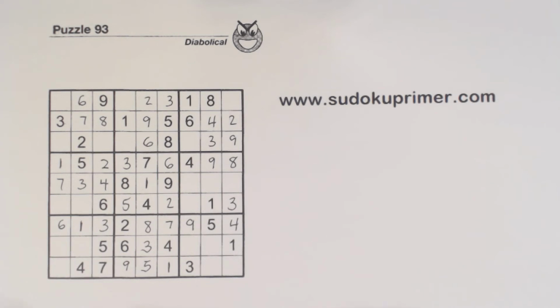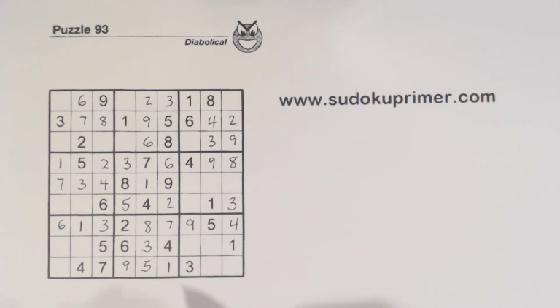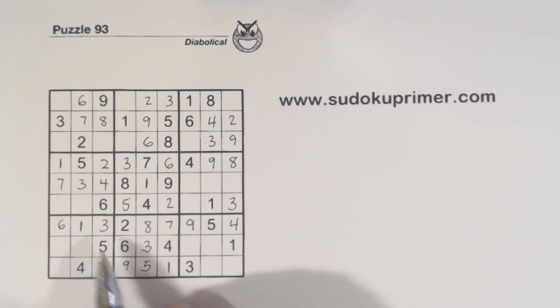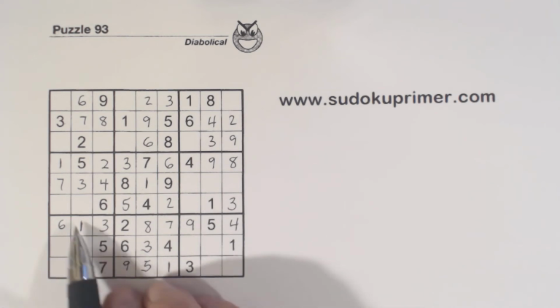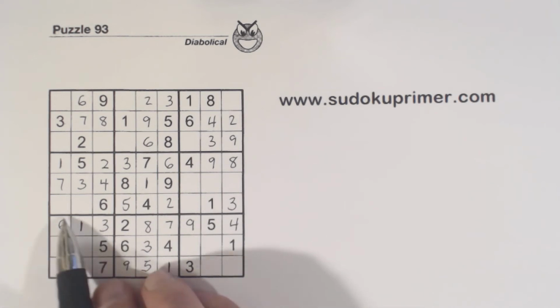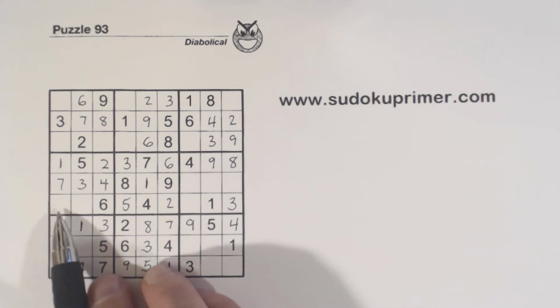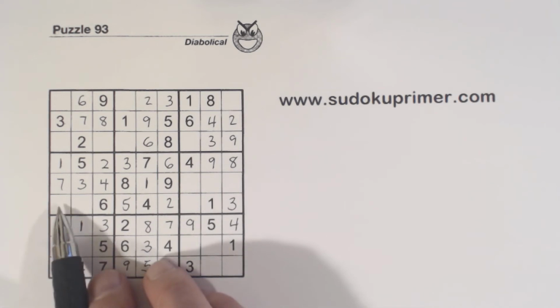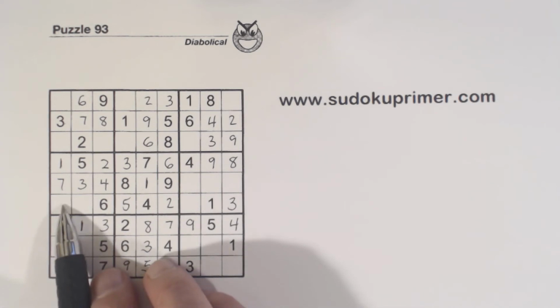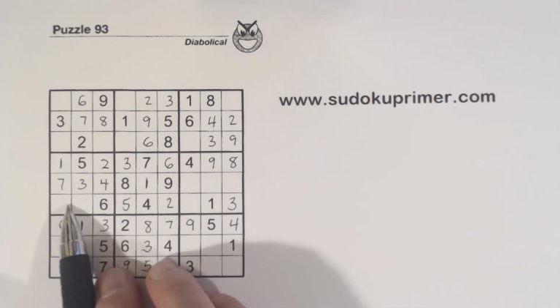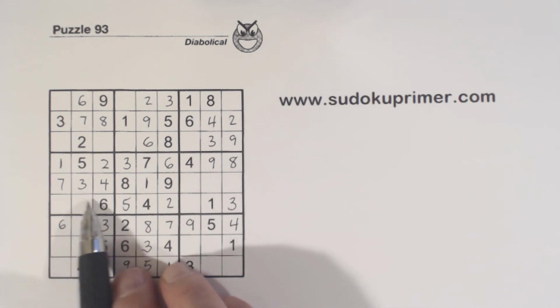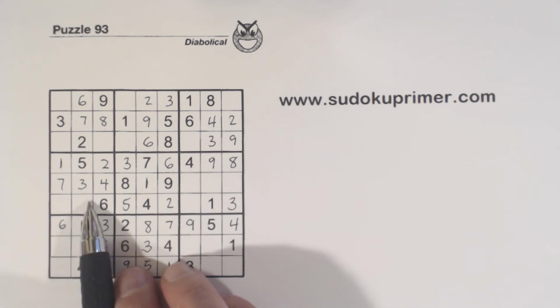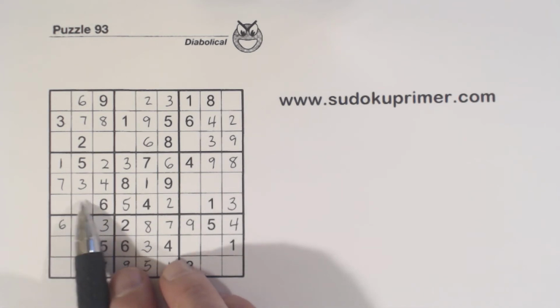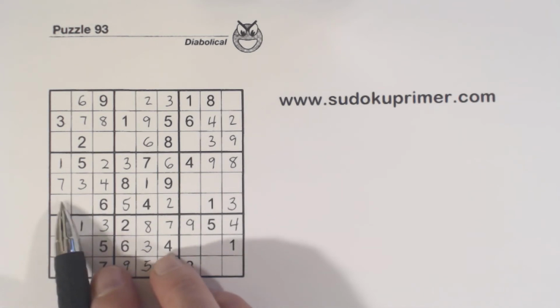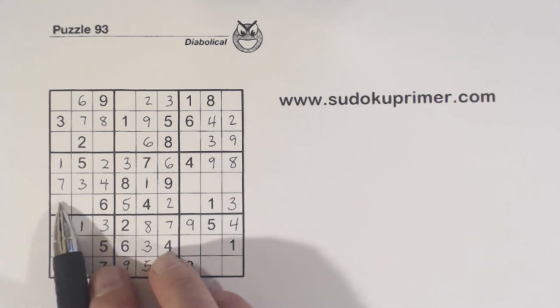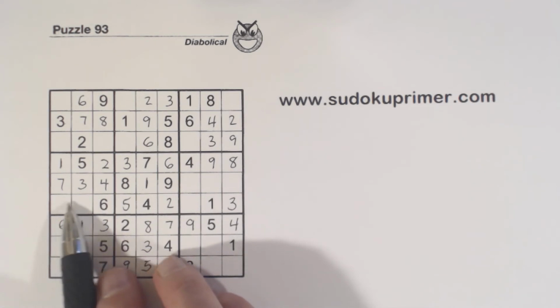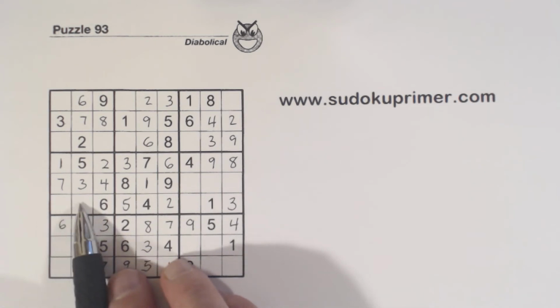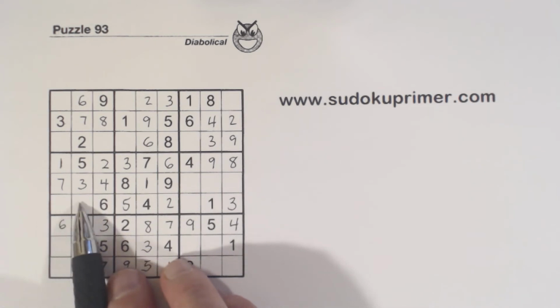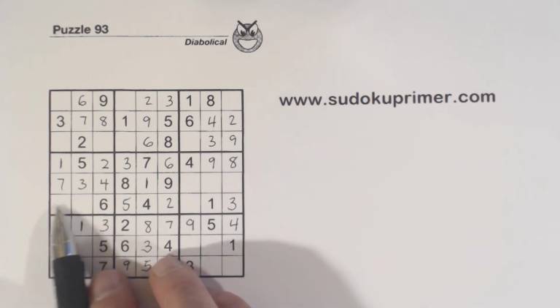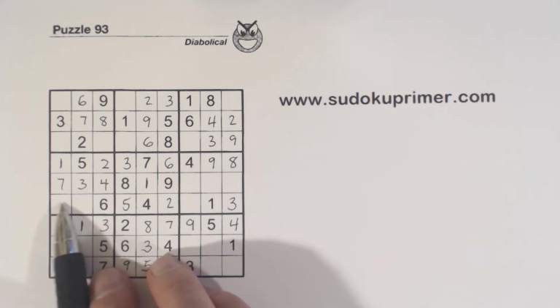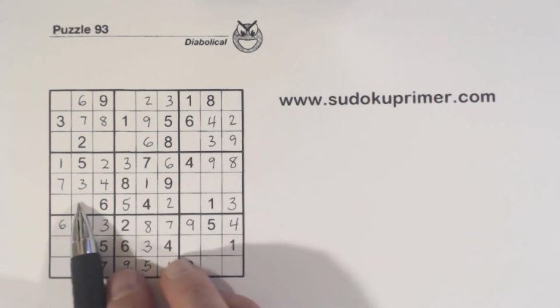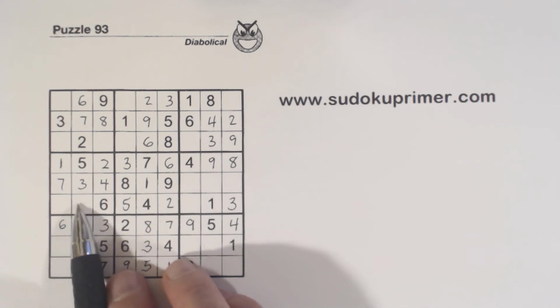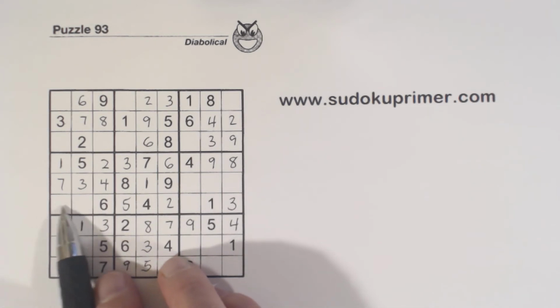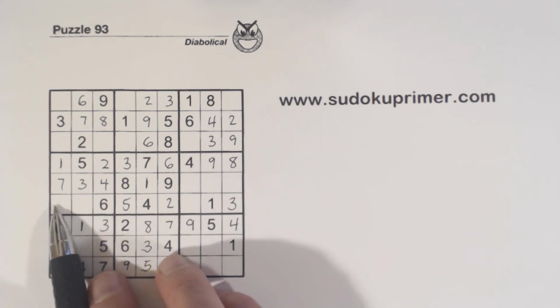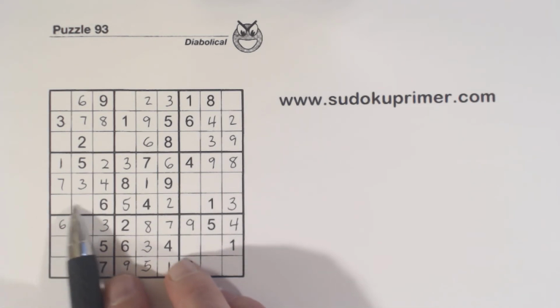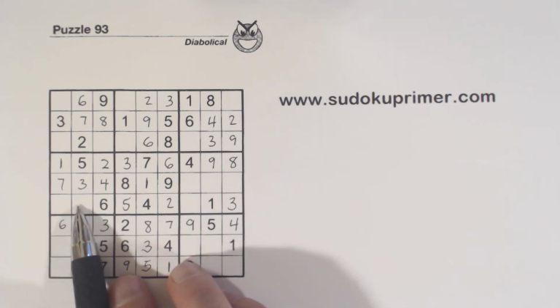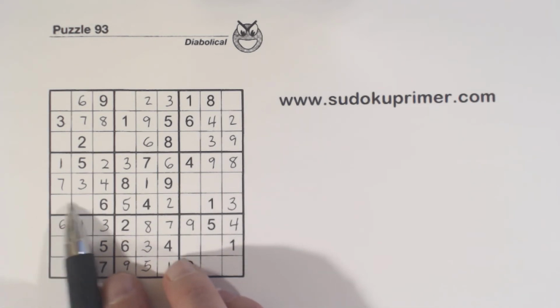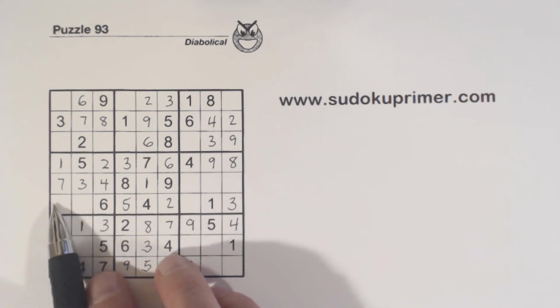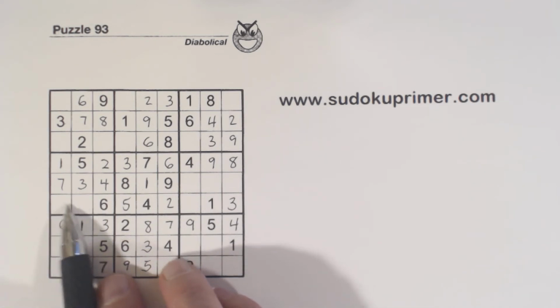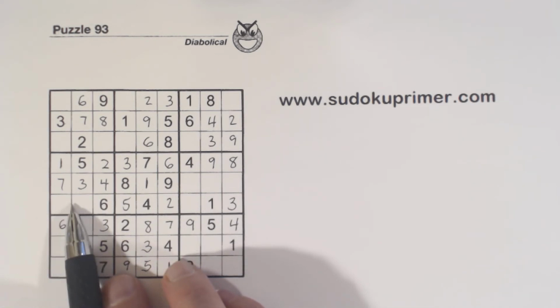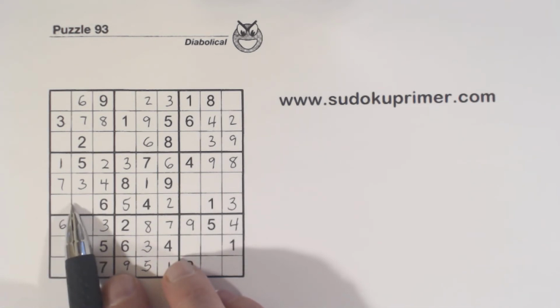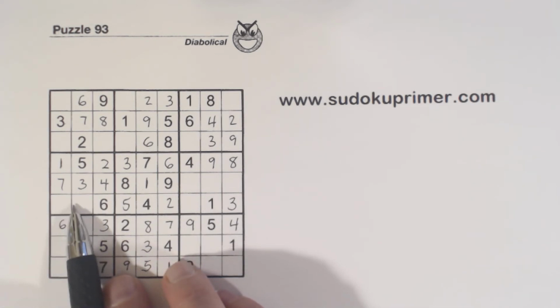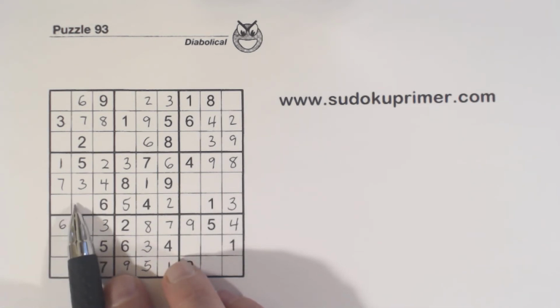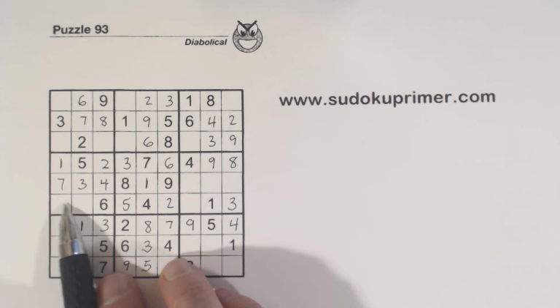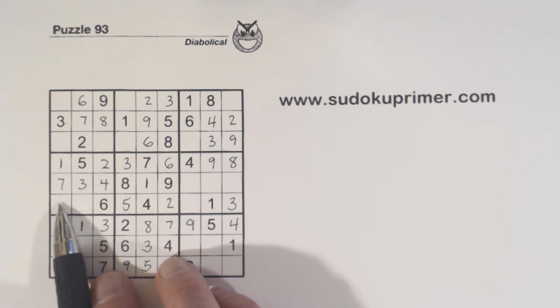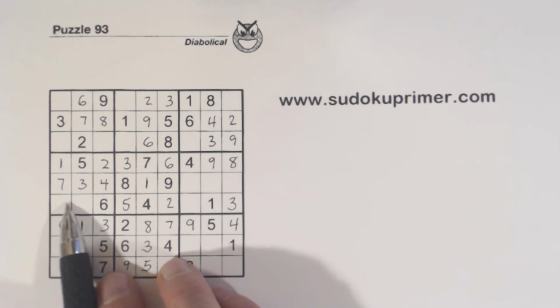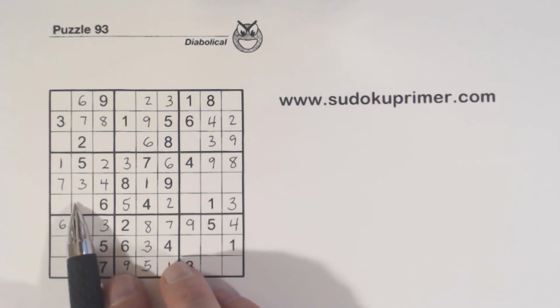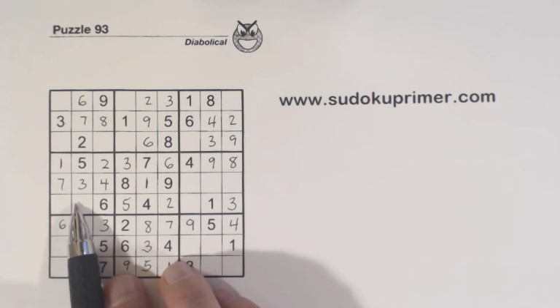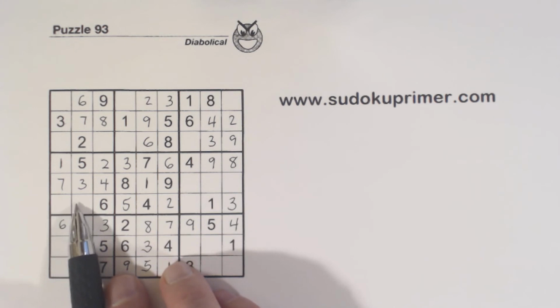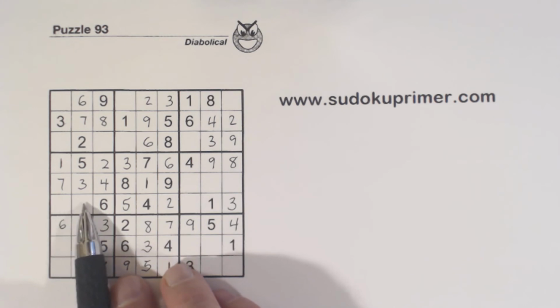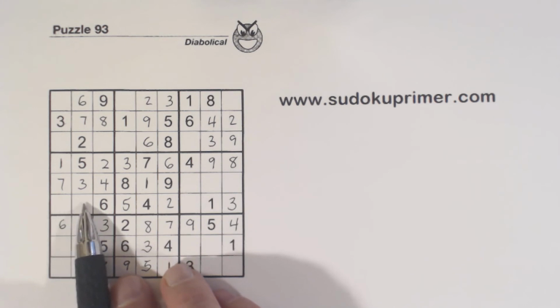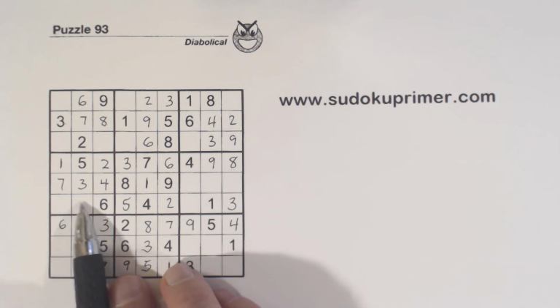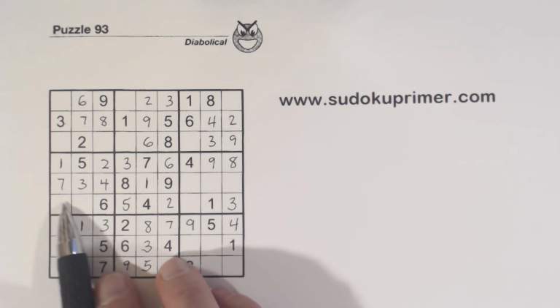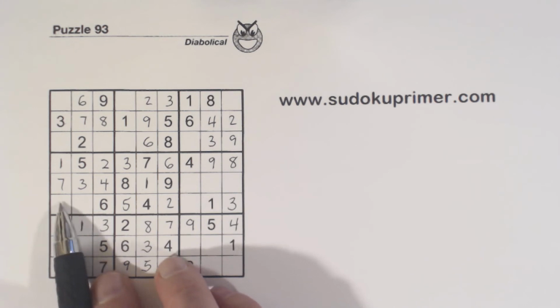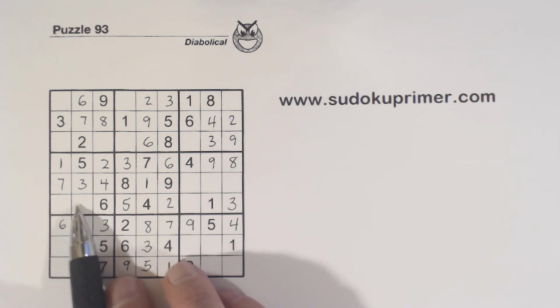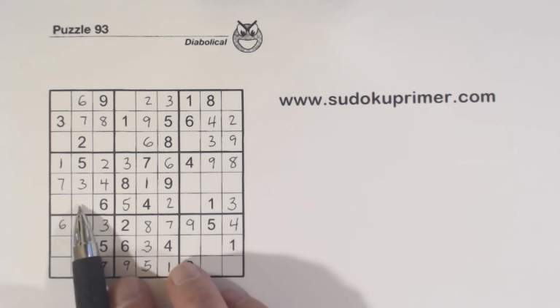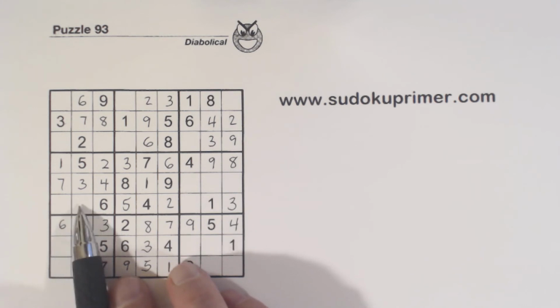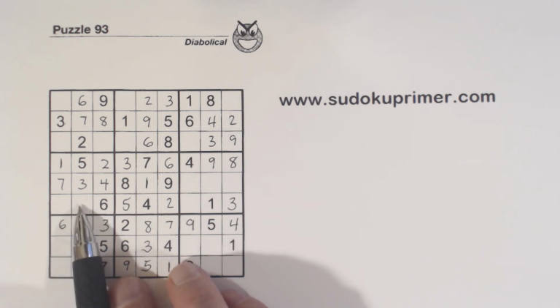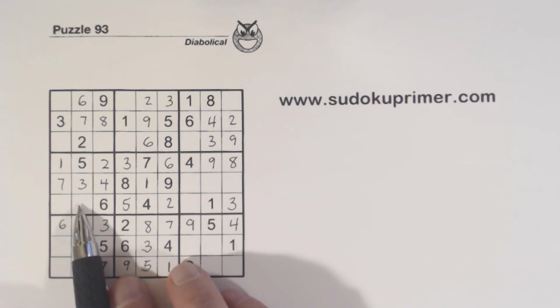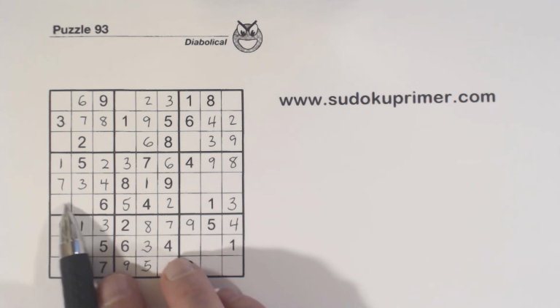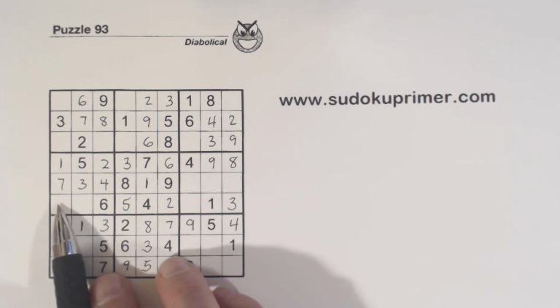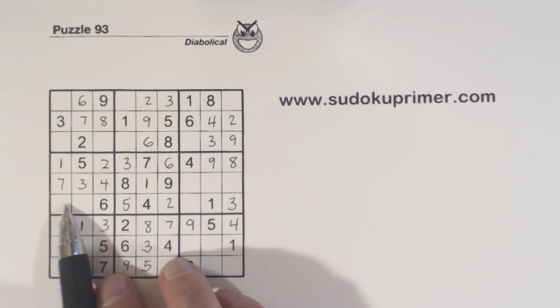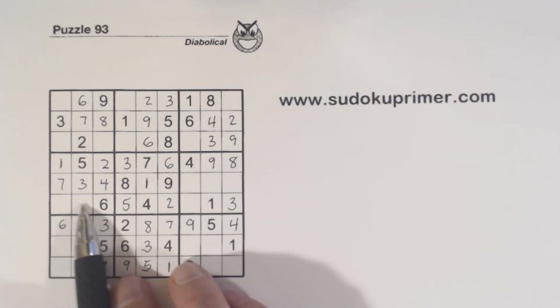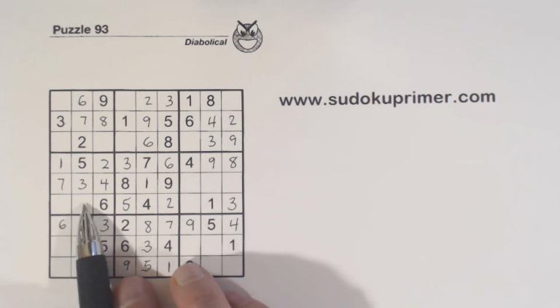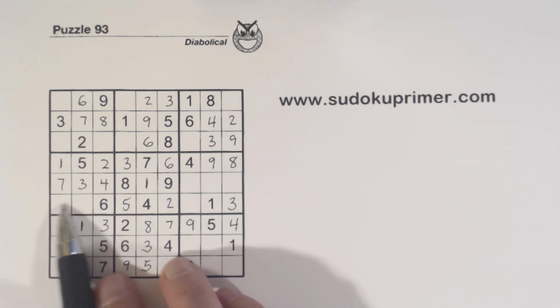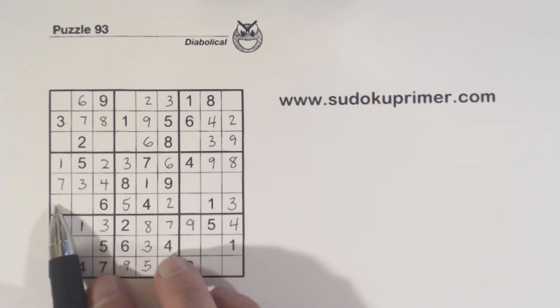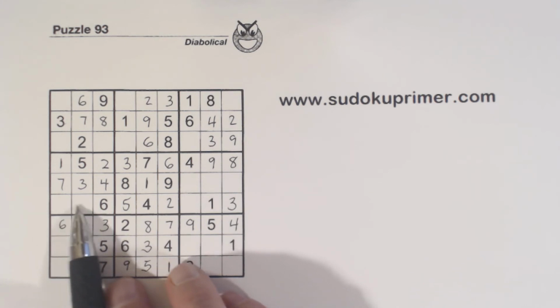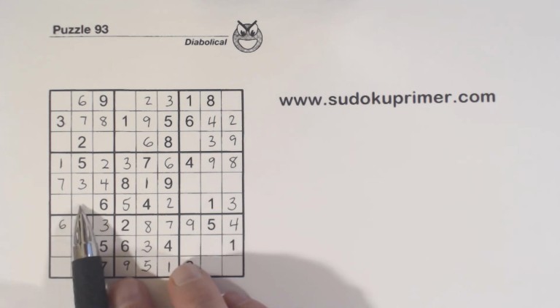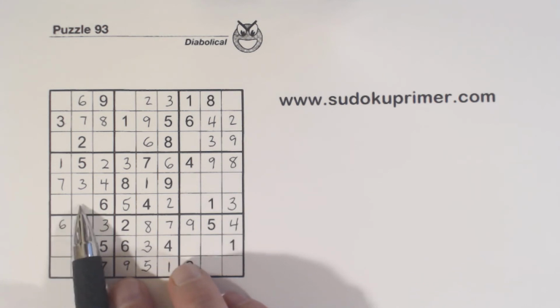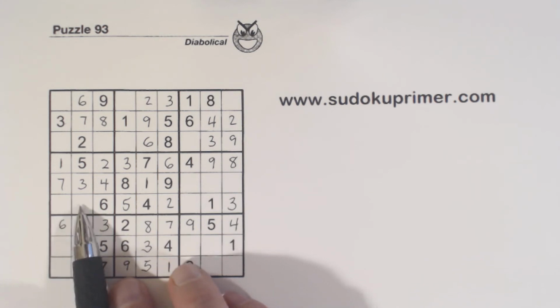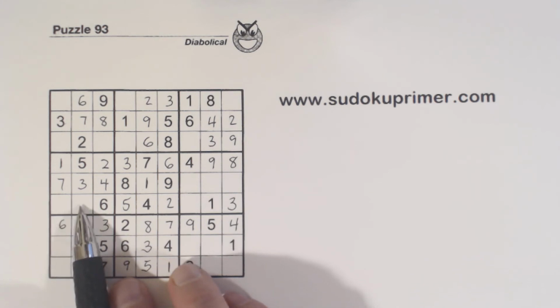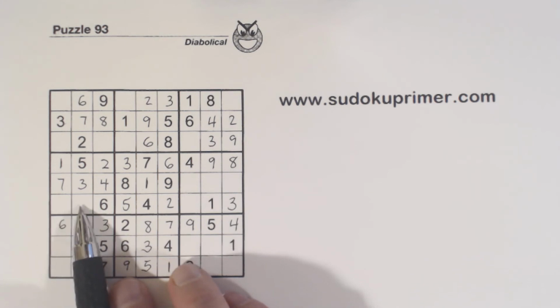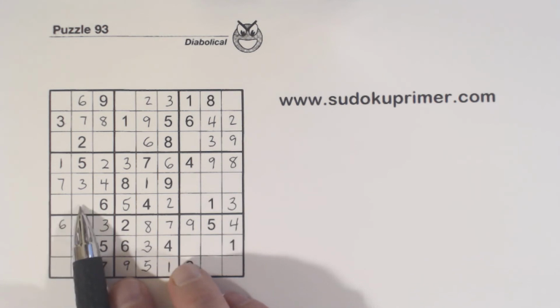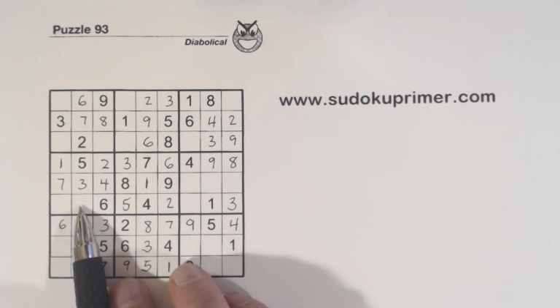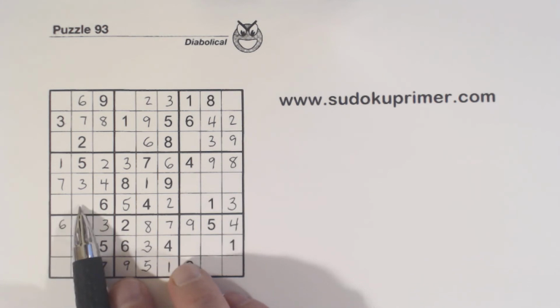Now we've got an 8 or 9 here — so 8-9 twins there.